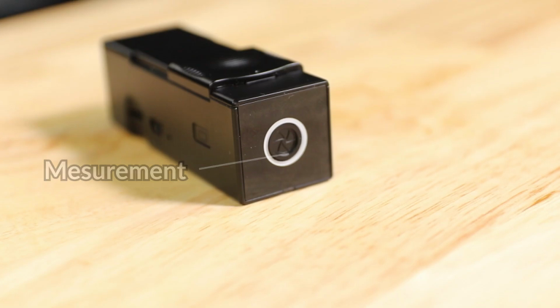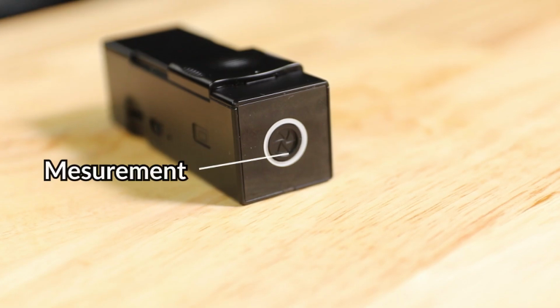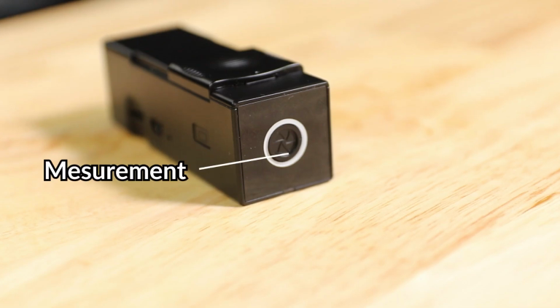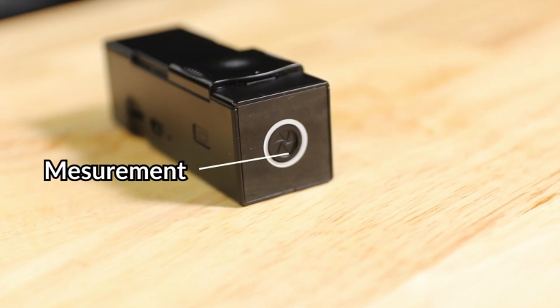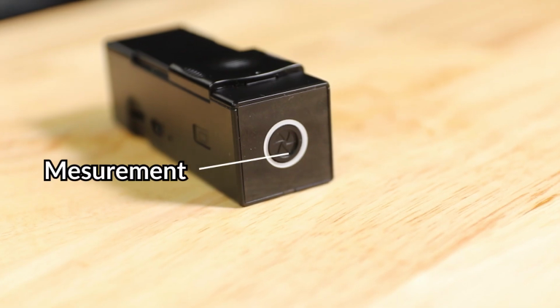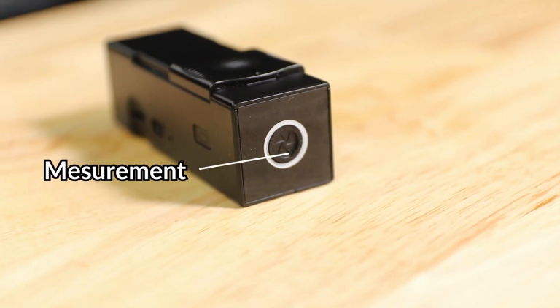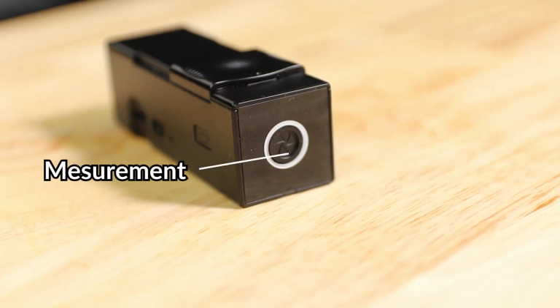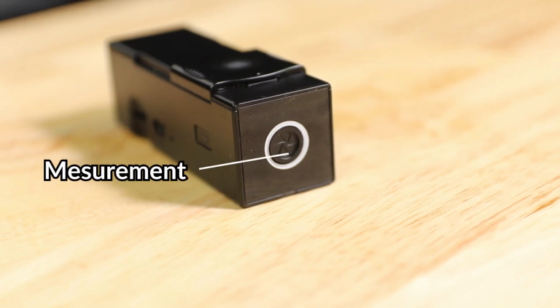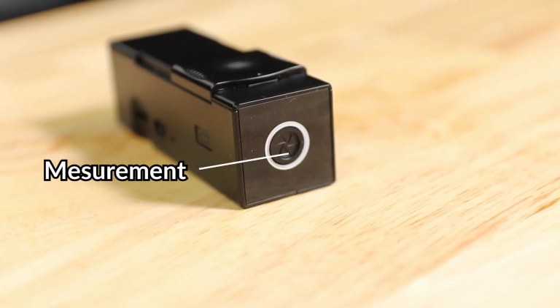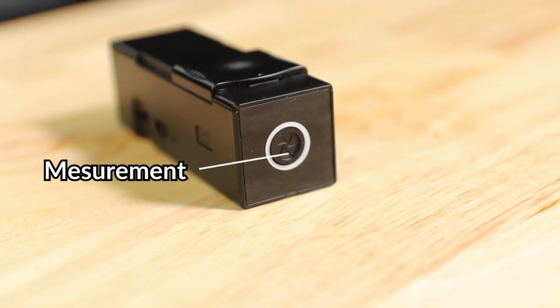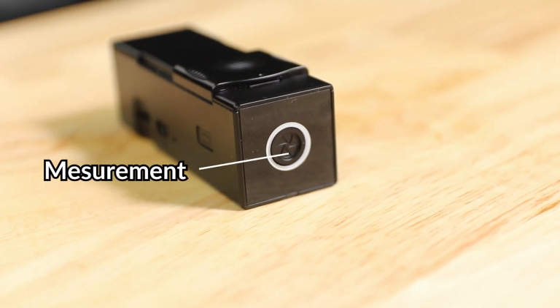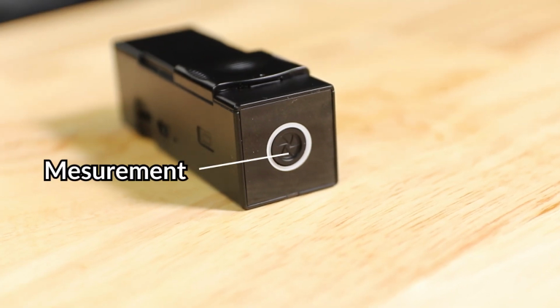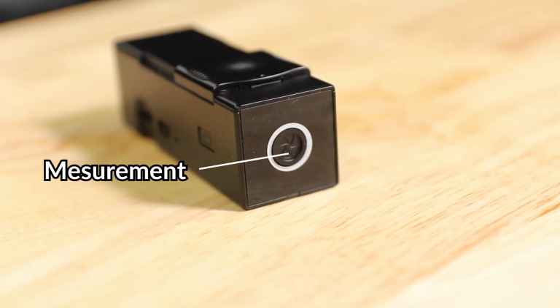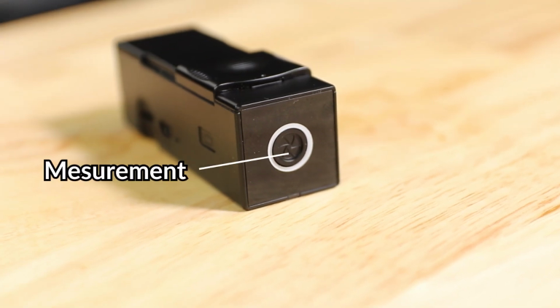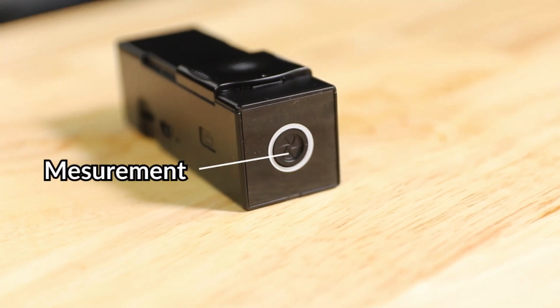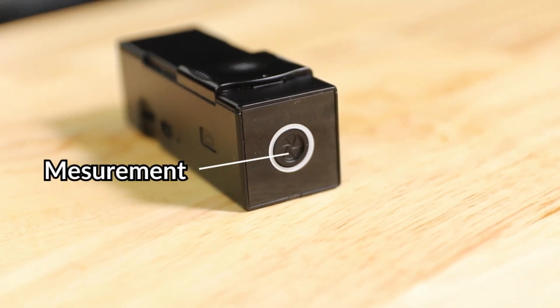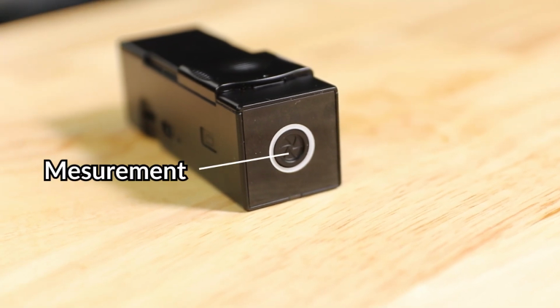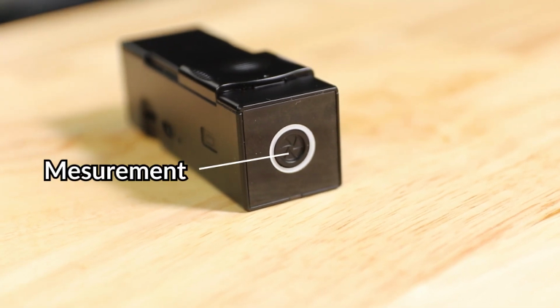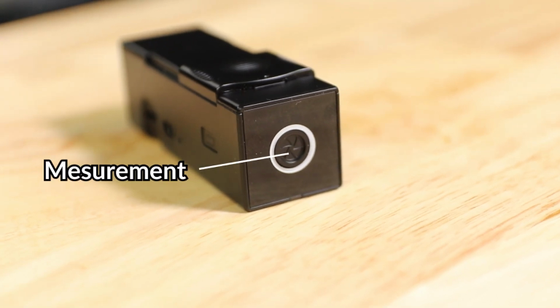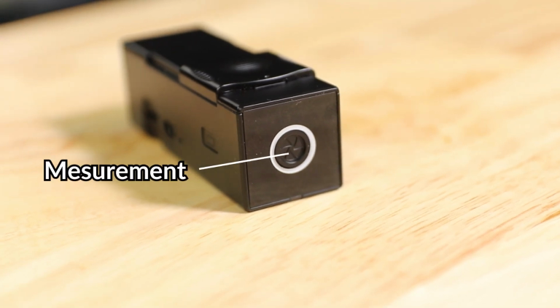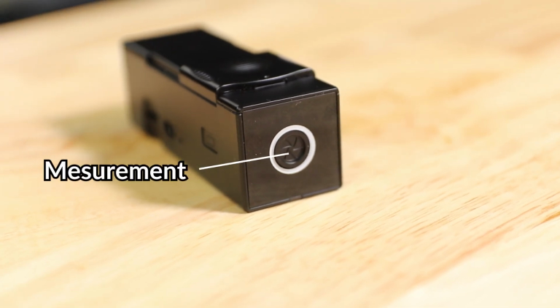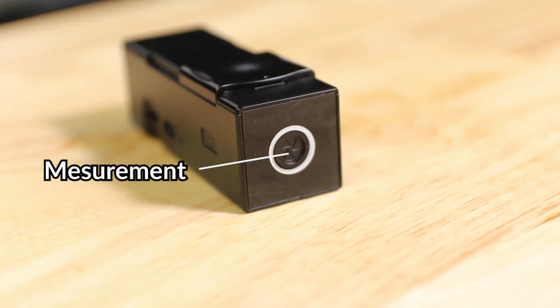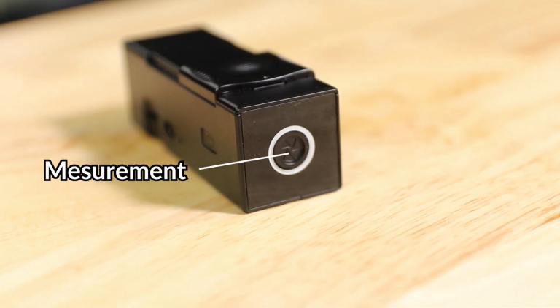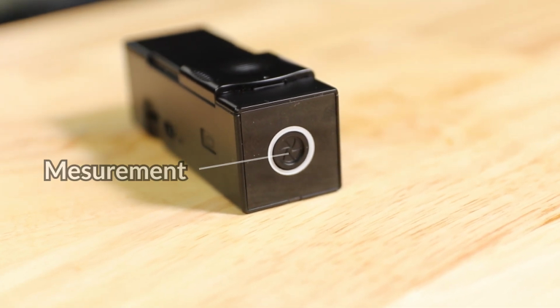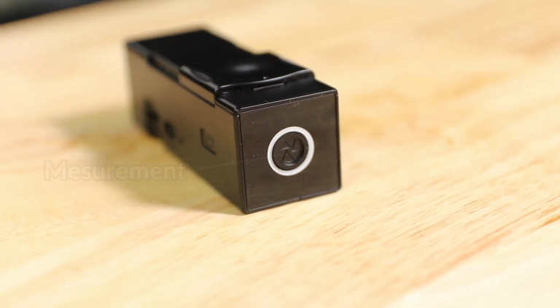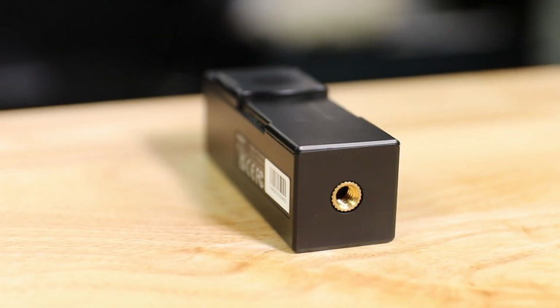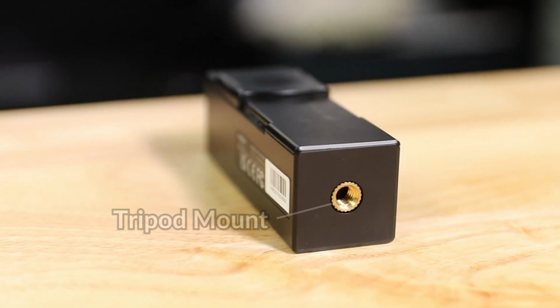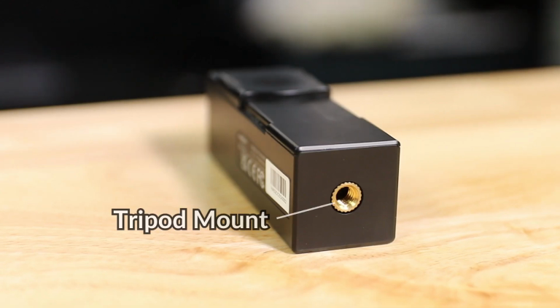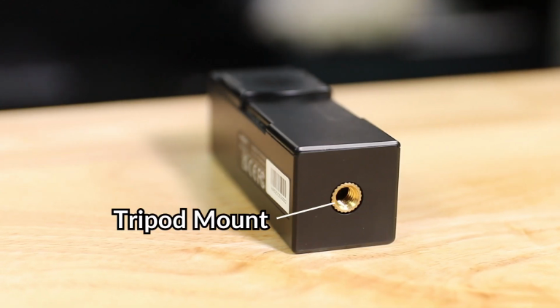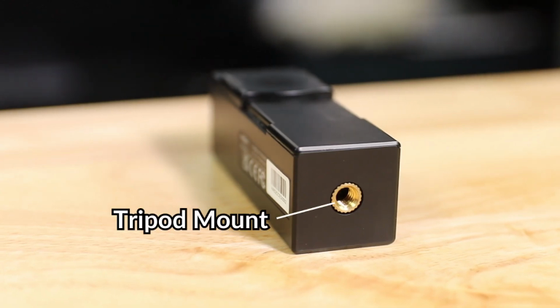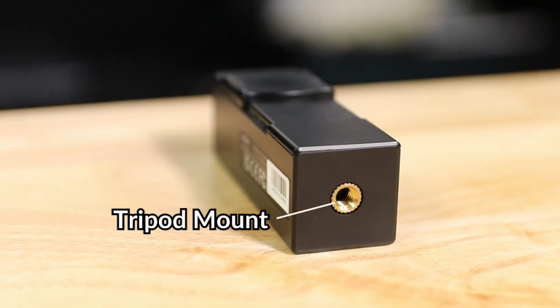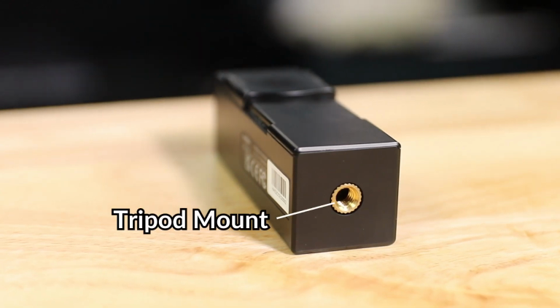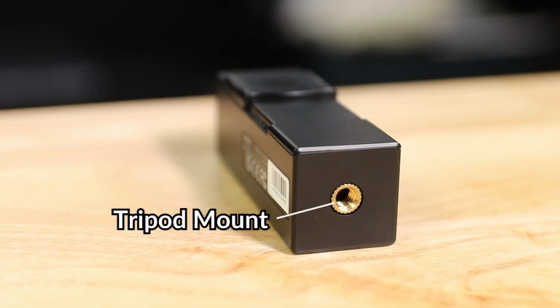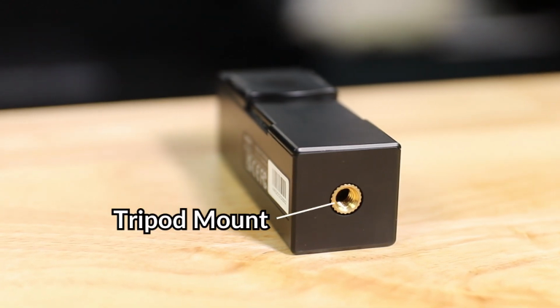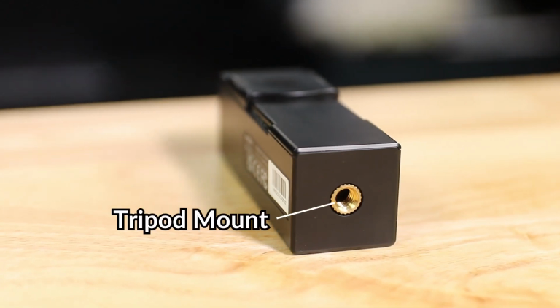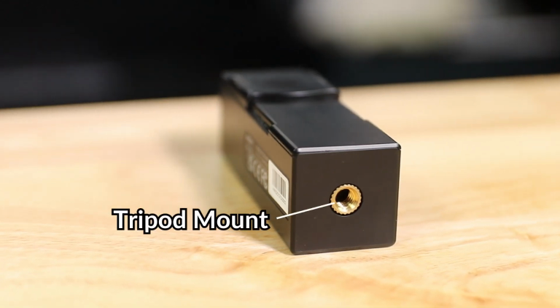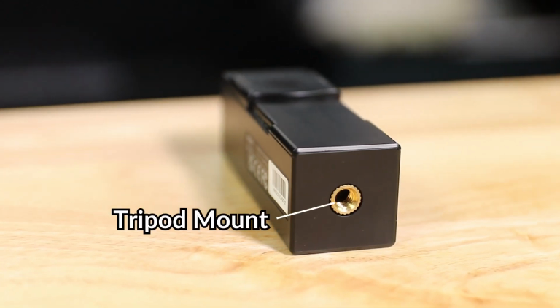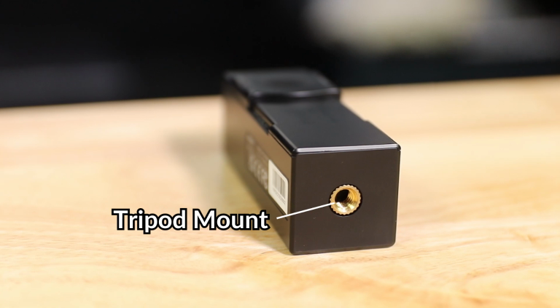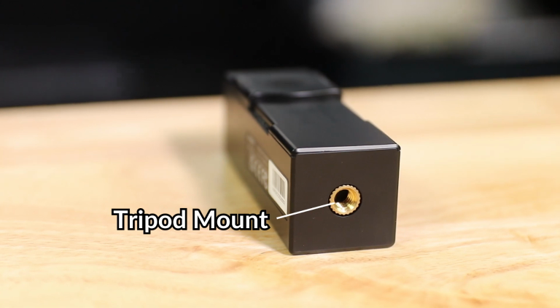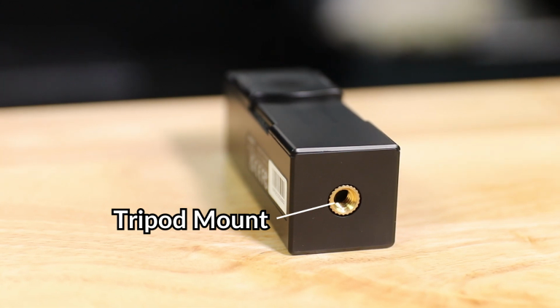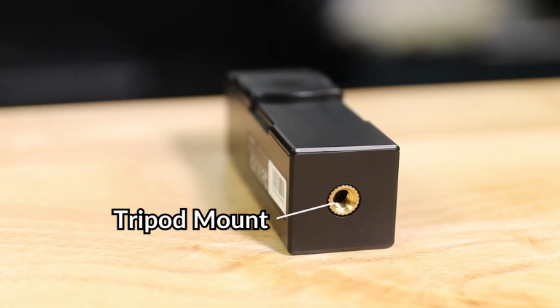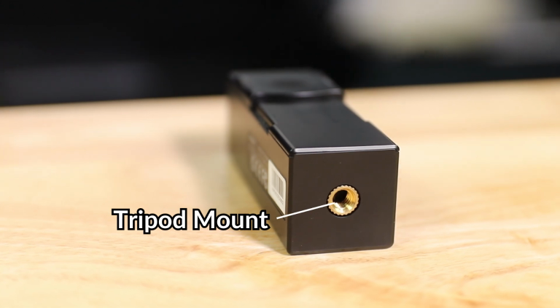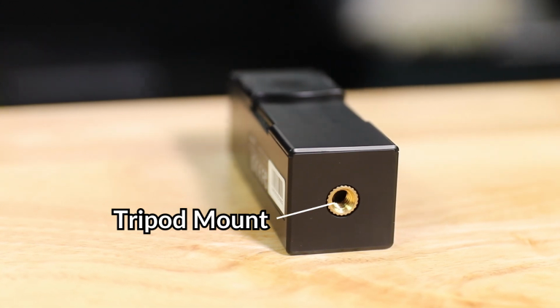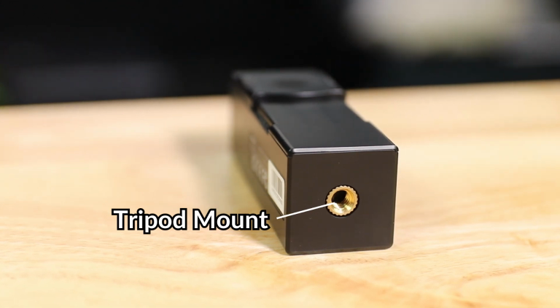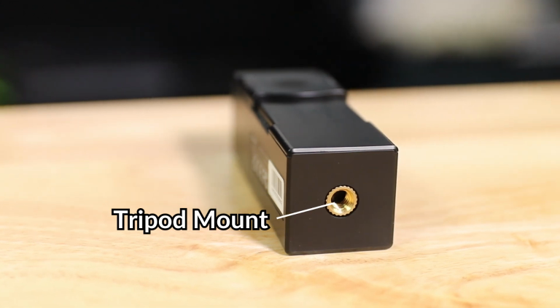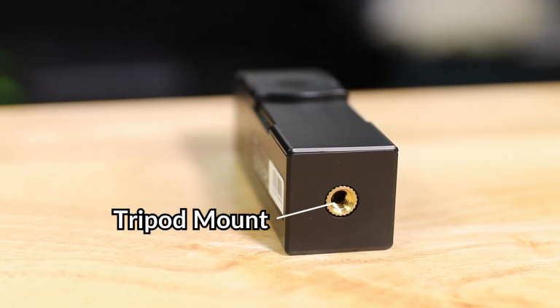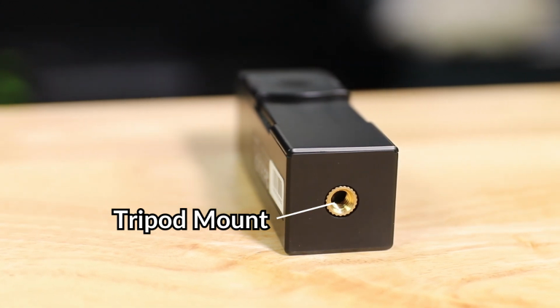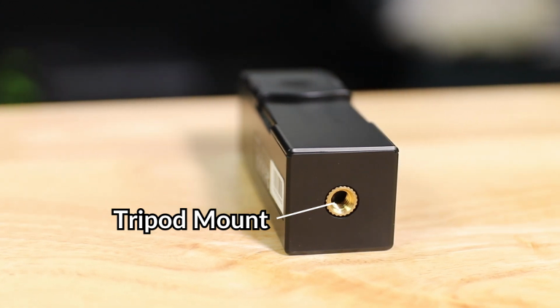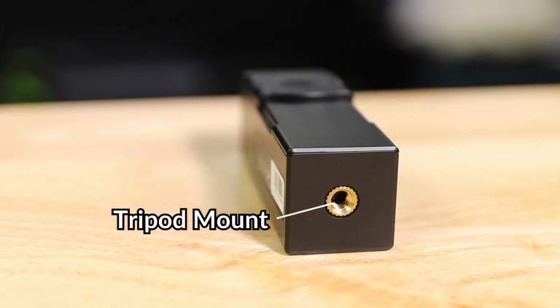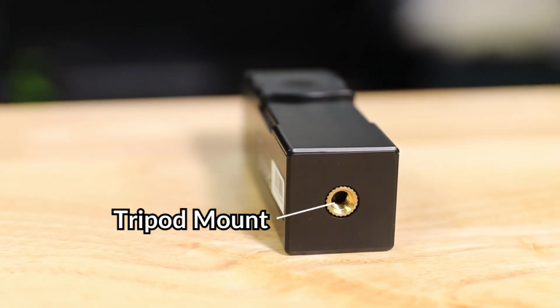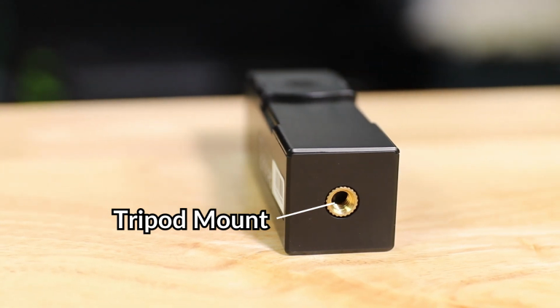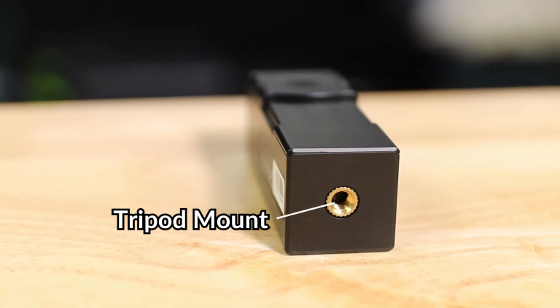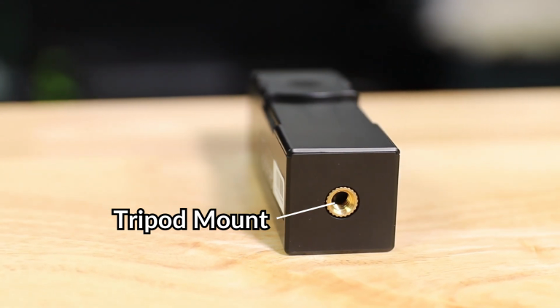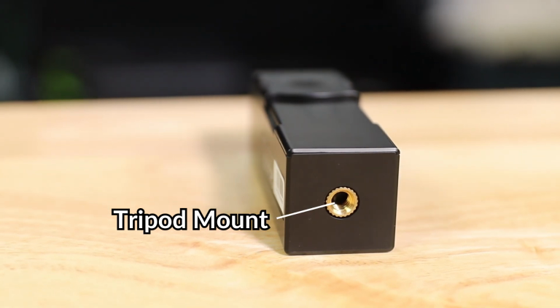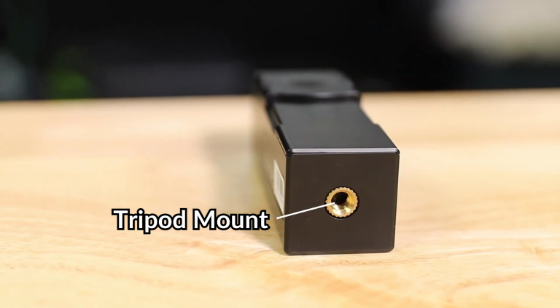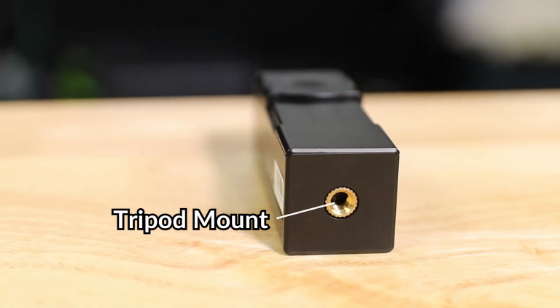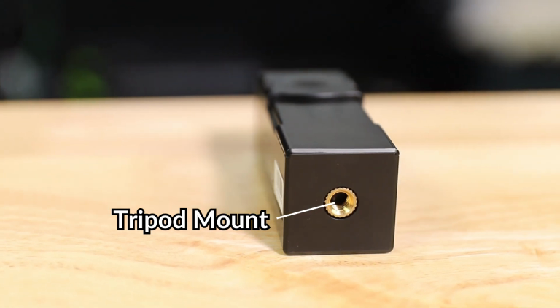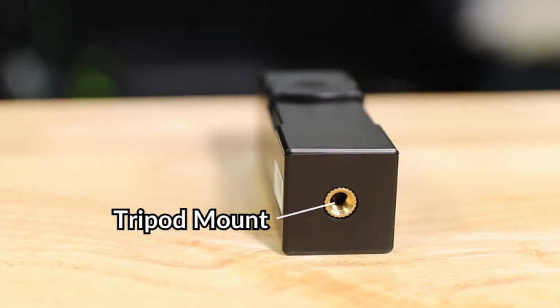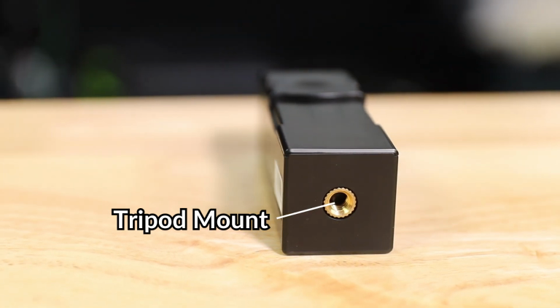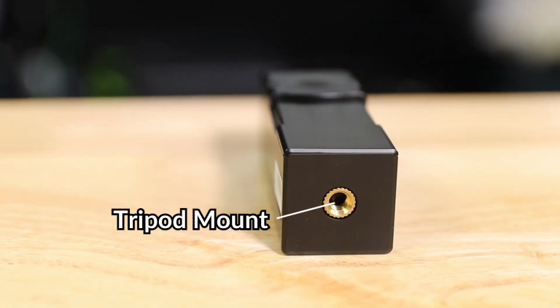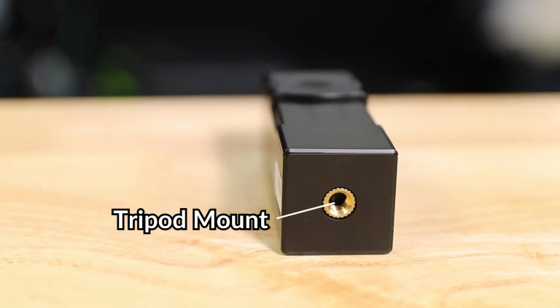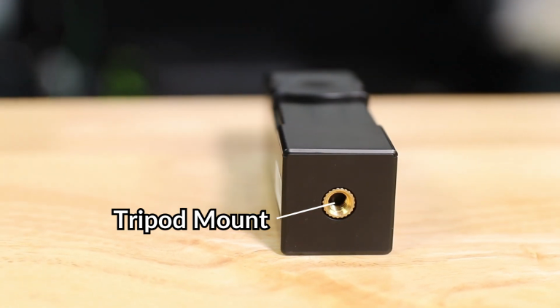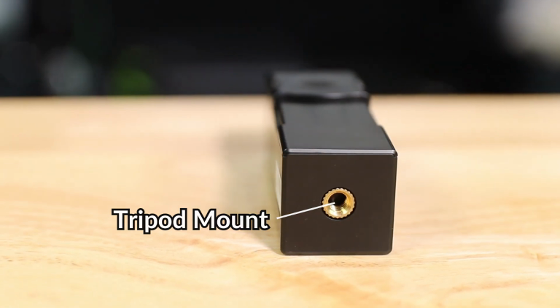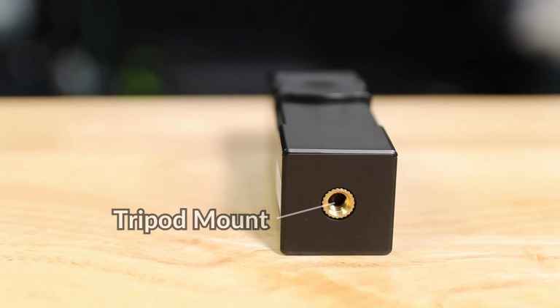On the top we have the measurement button, and on the bottom we have the quarter-twenty thread mount, or tripod mount.